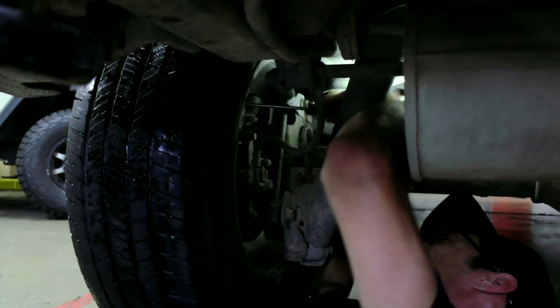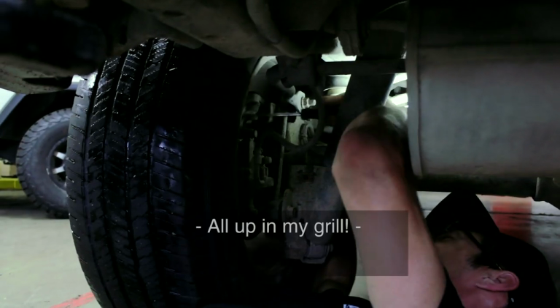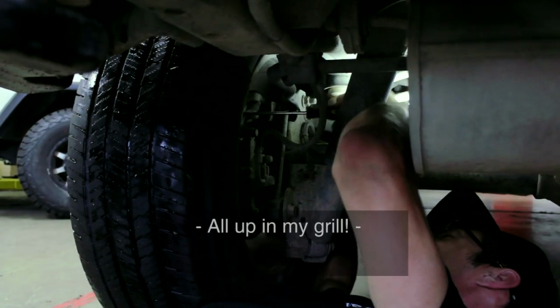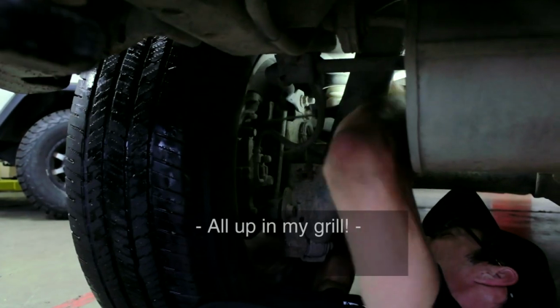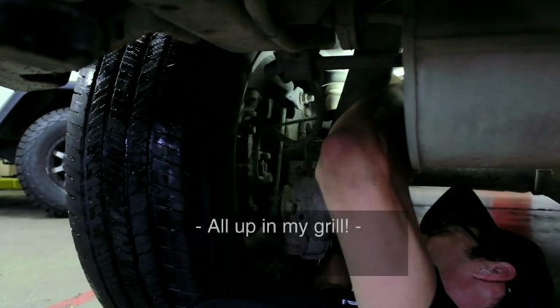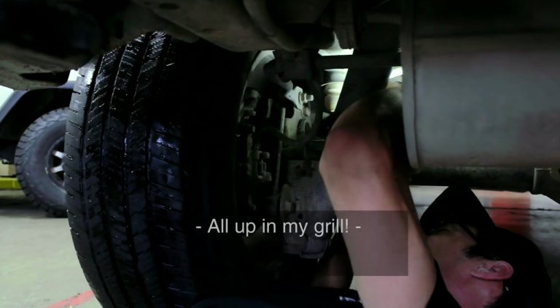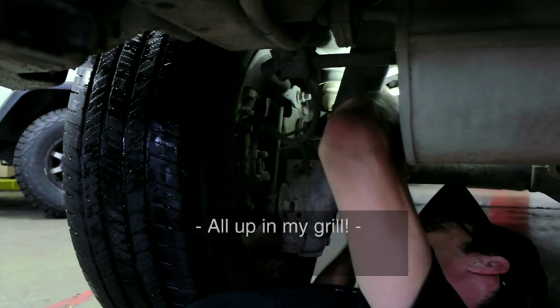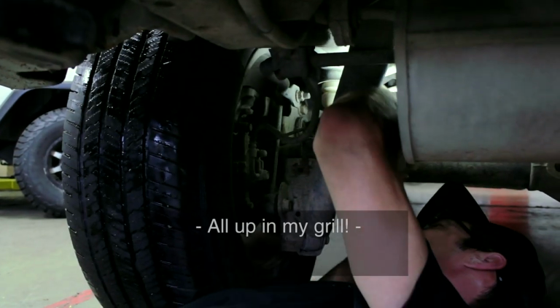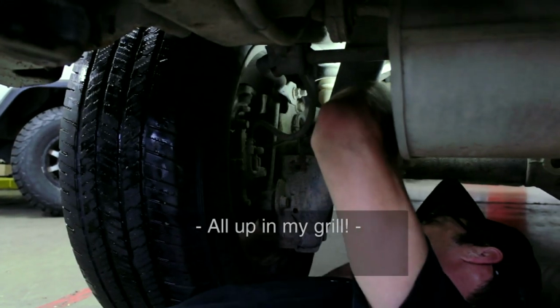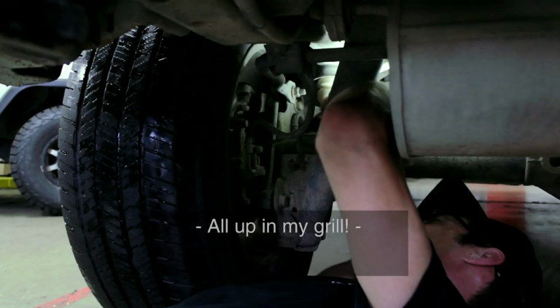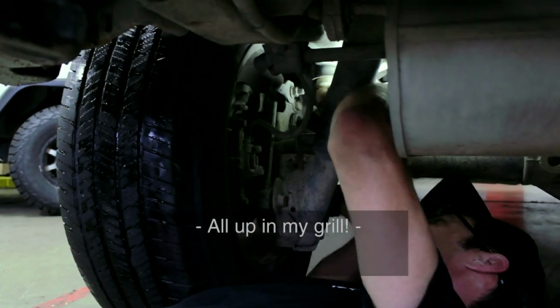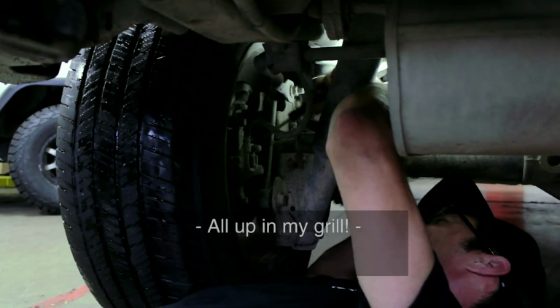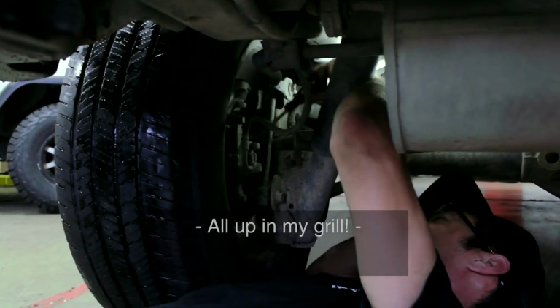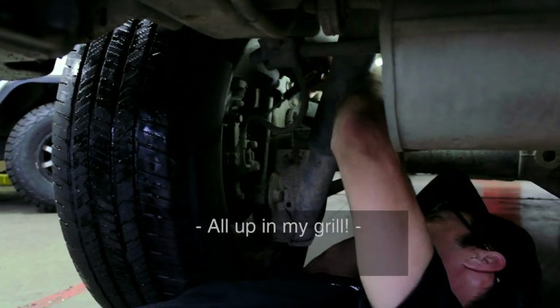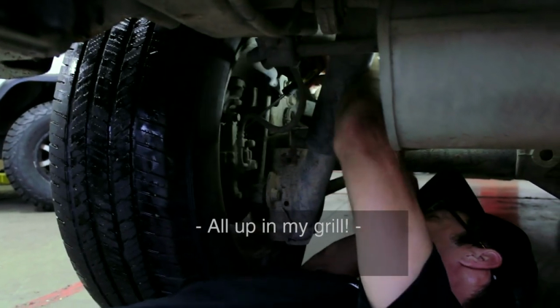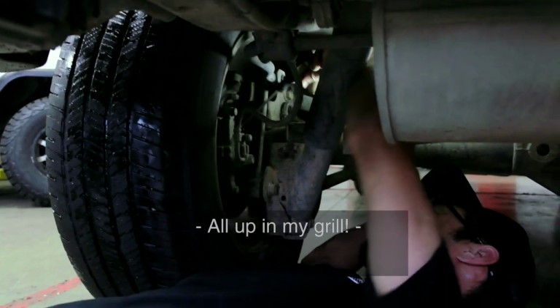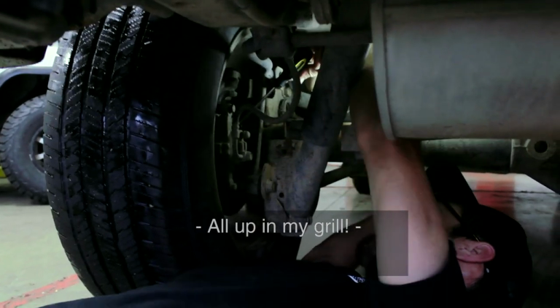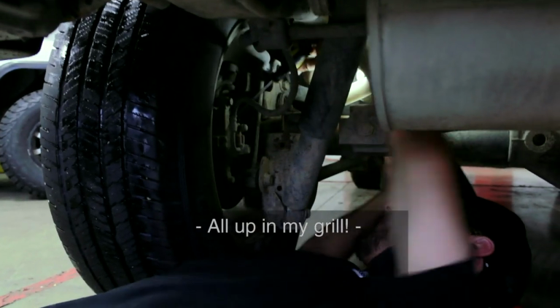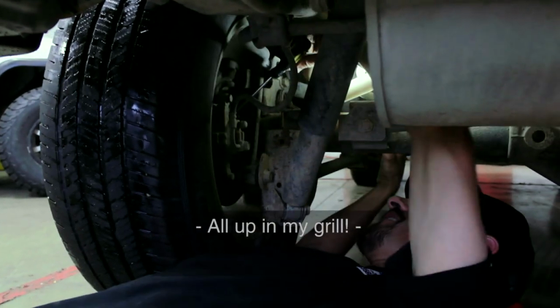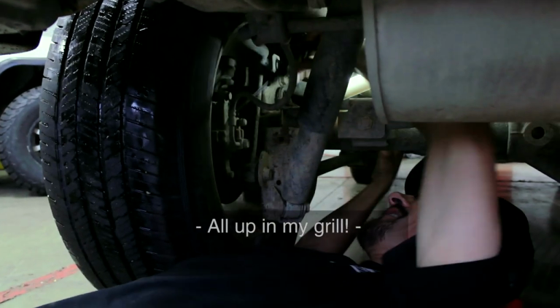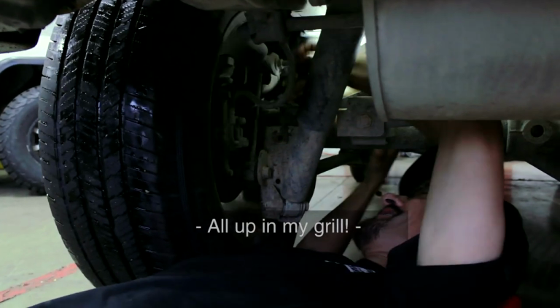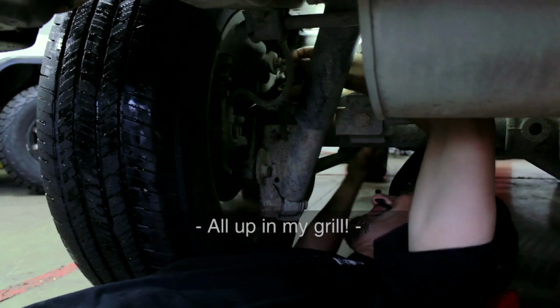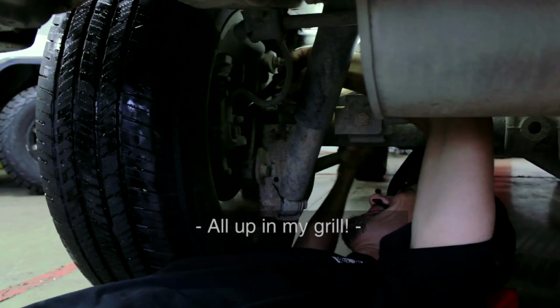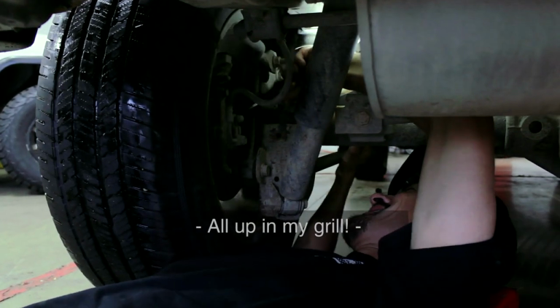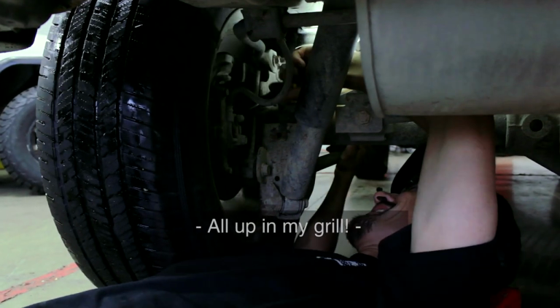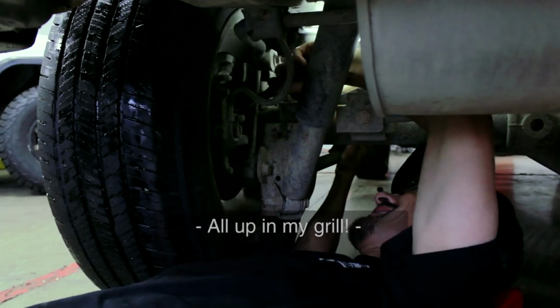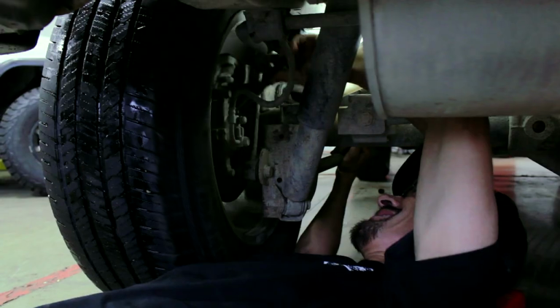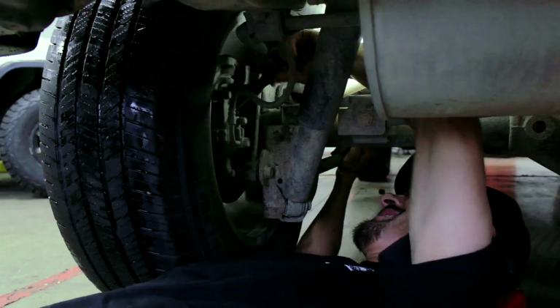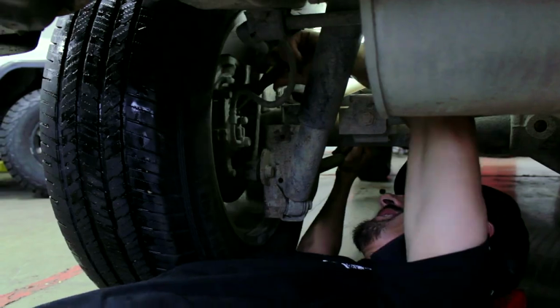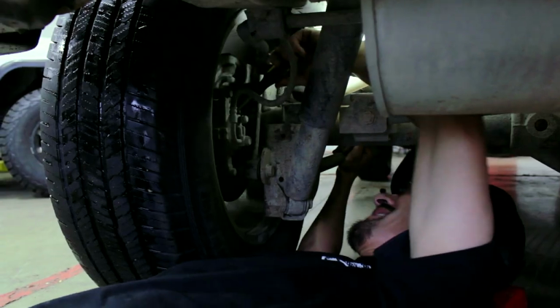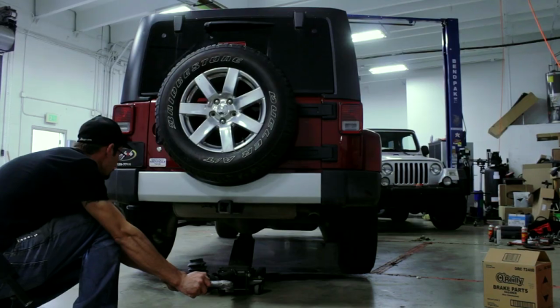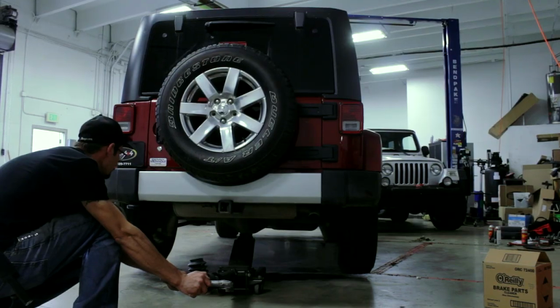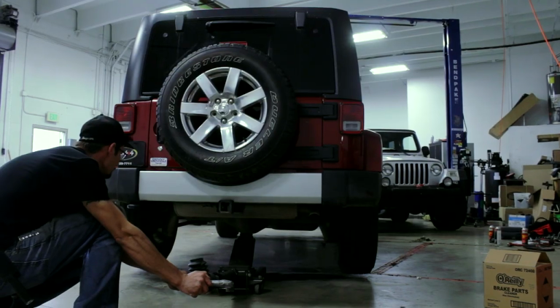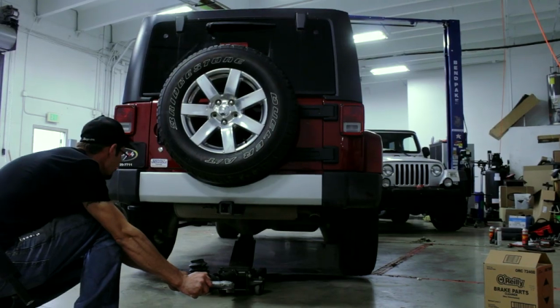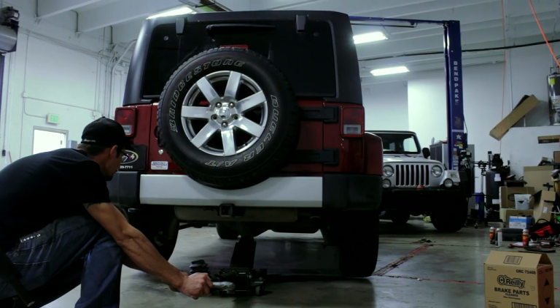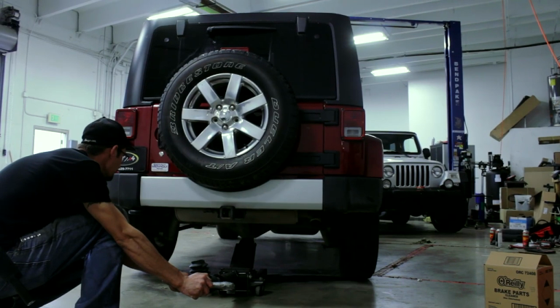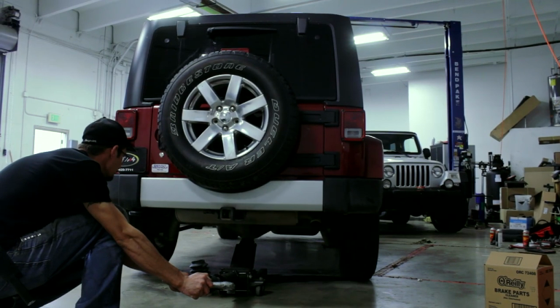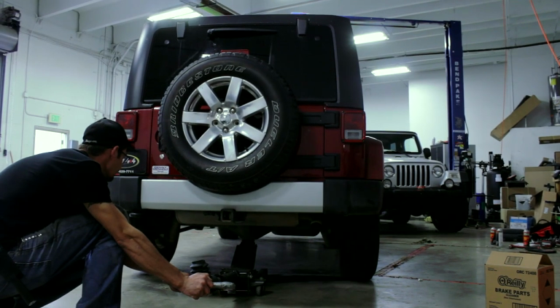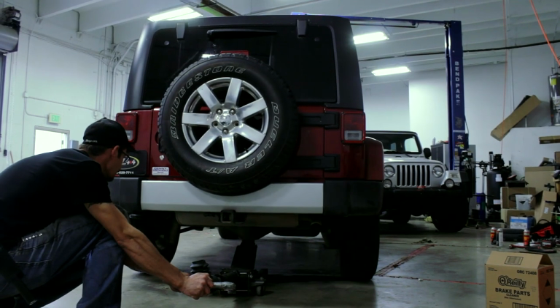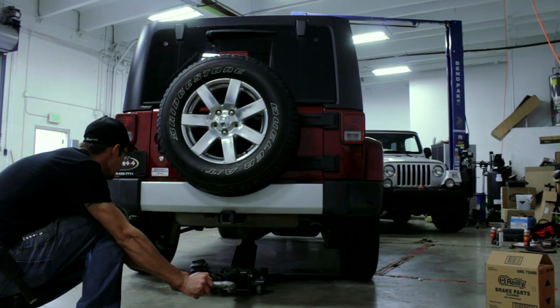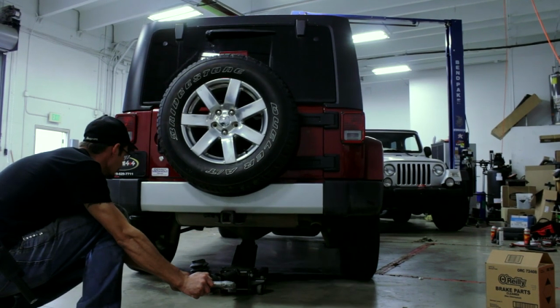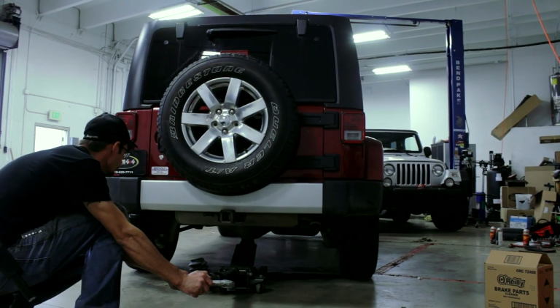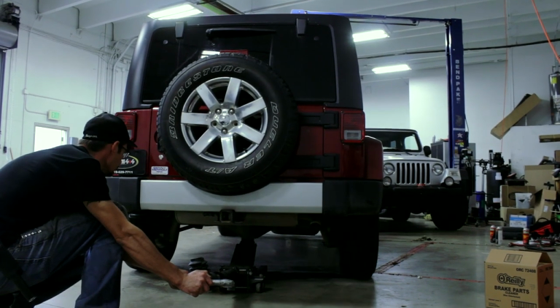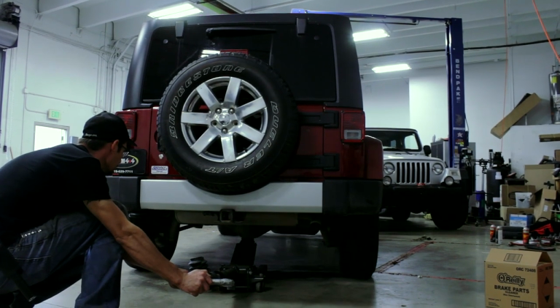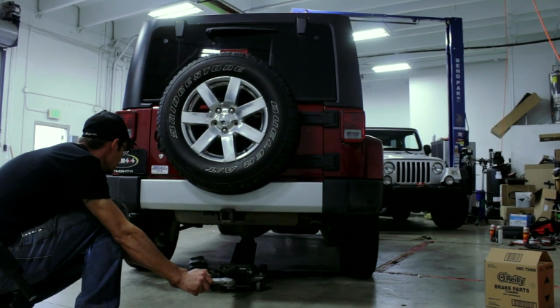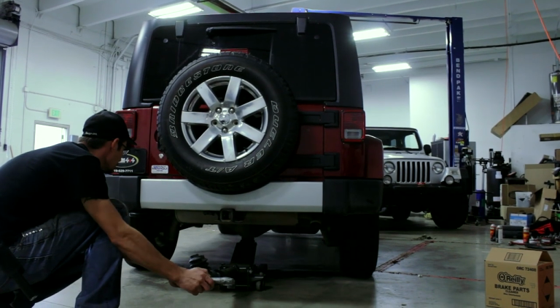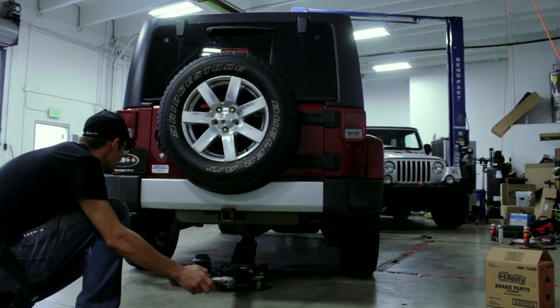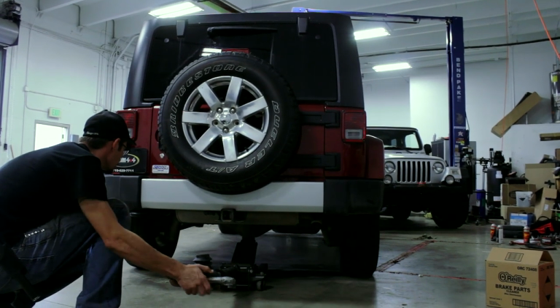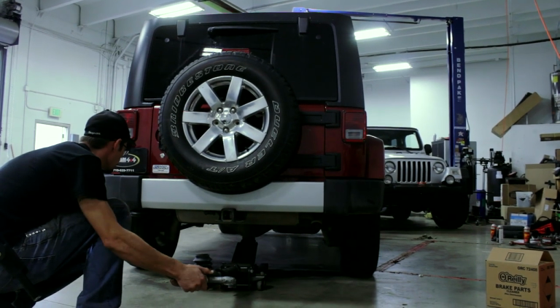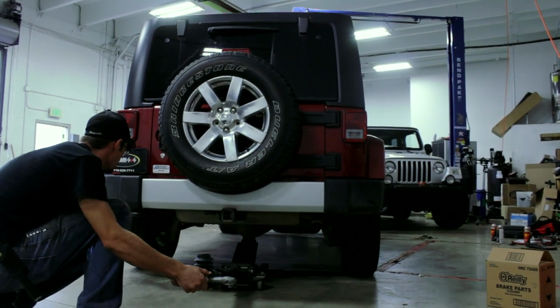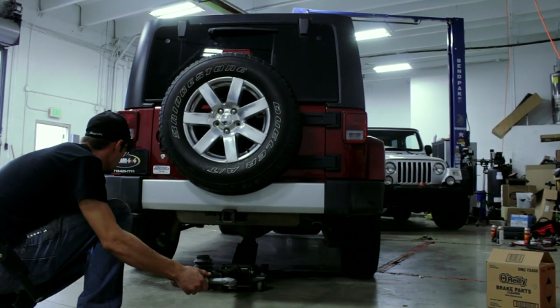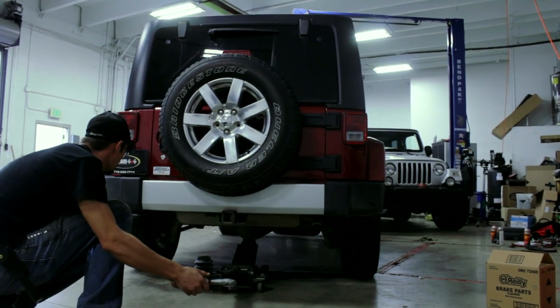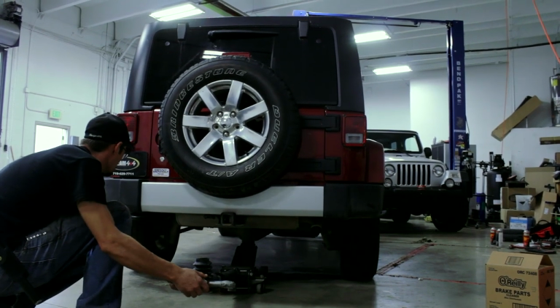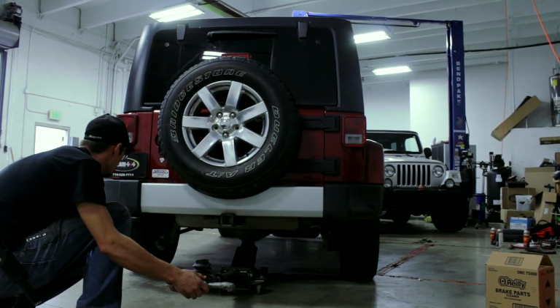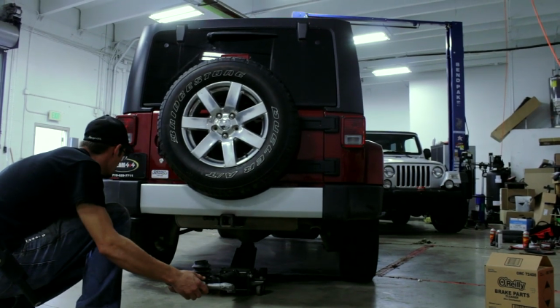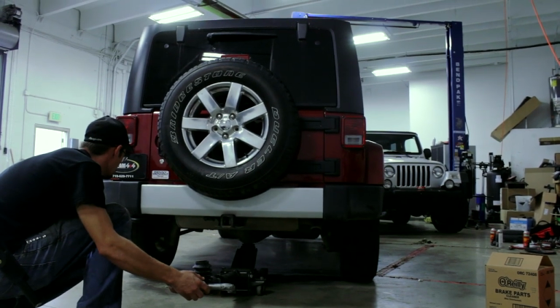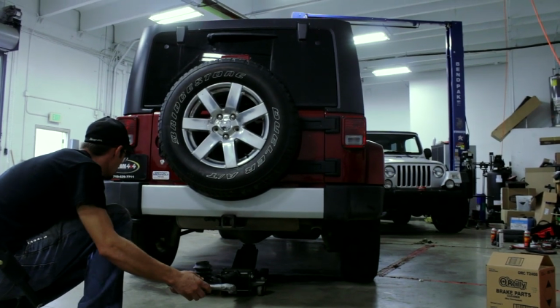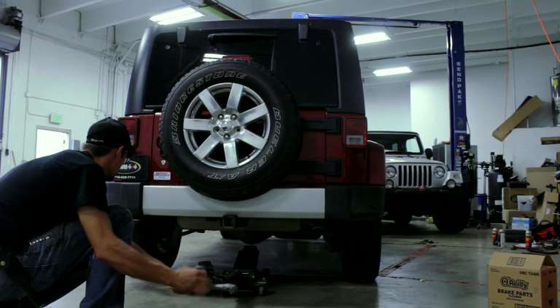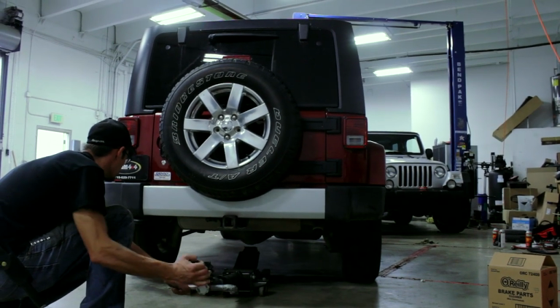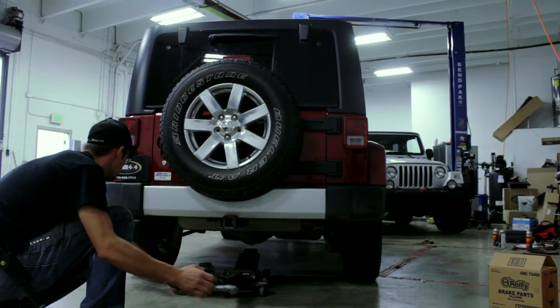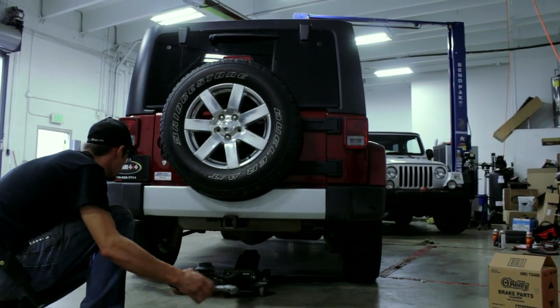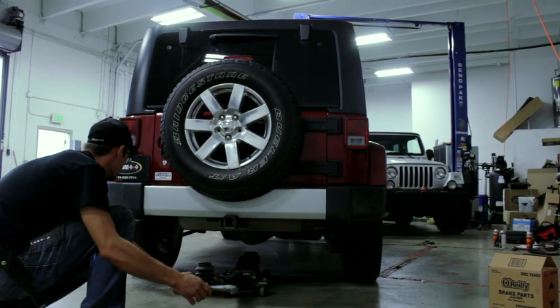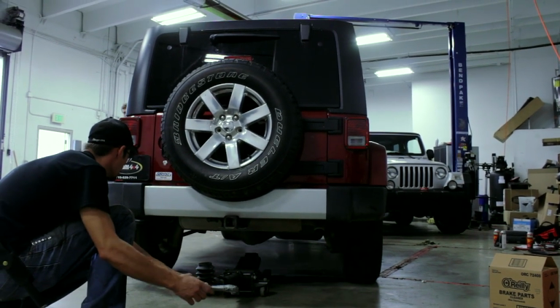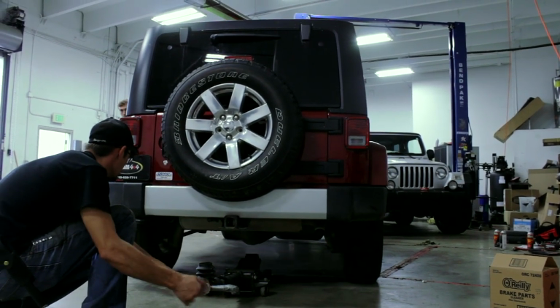Oh look at my grill! Oh look at my grill!